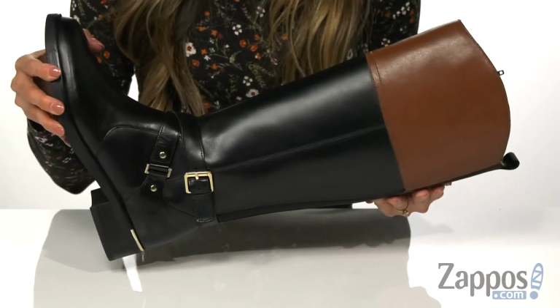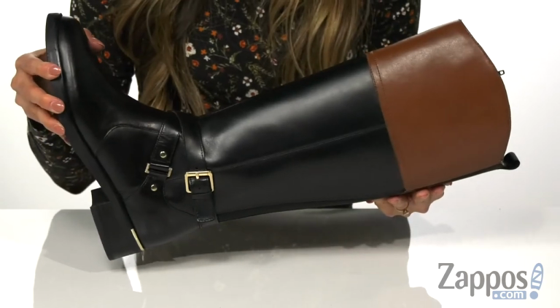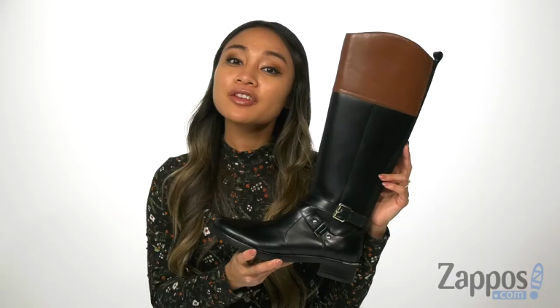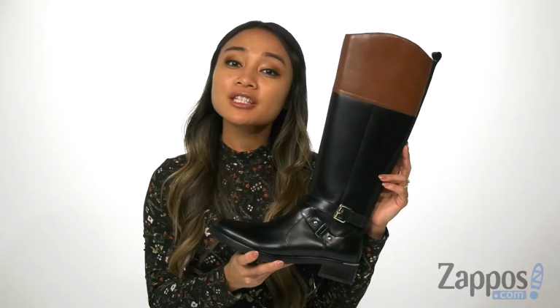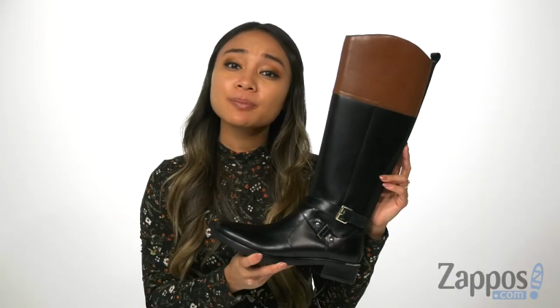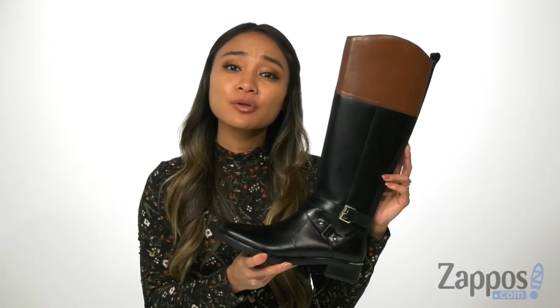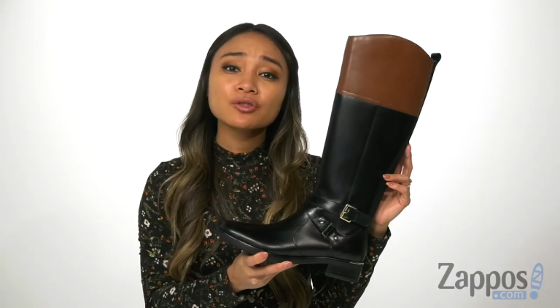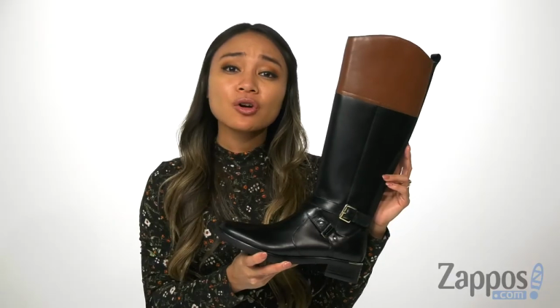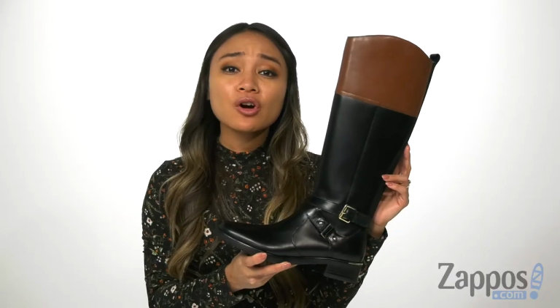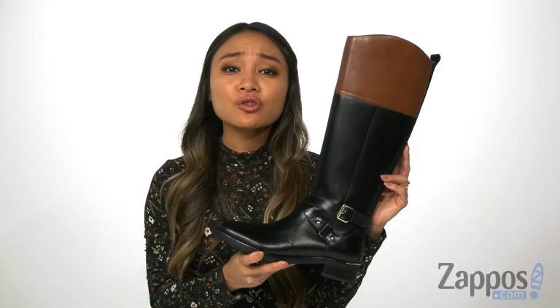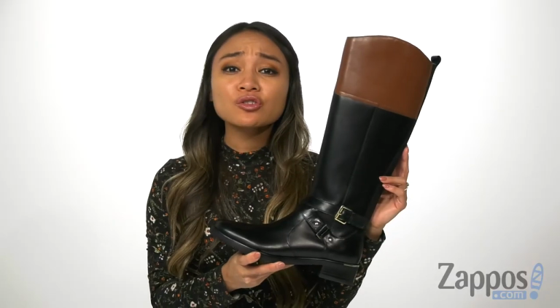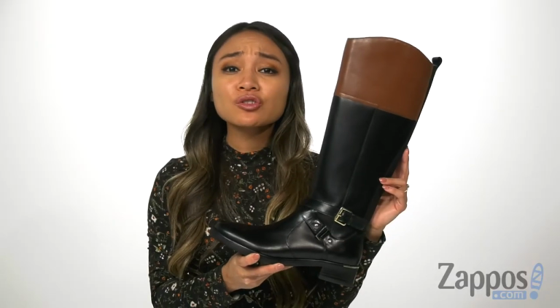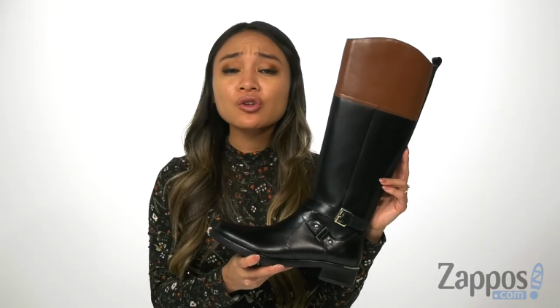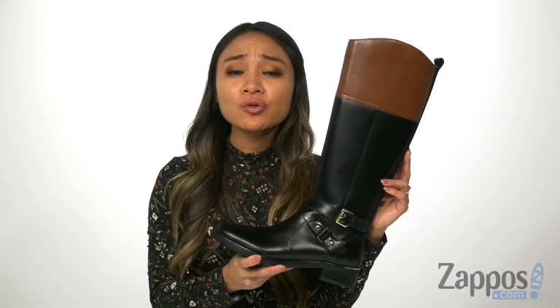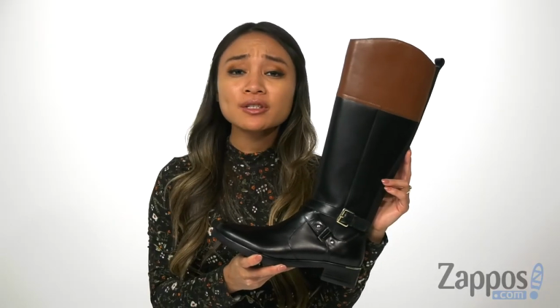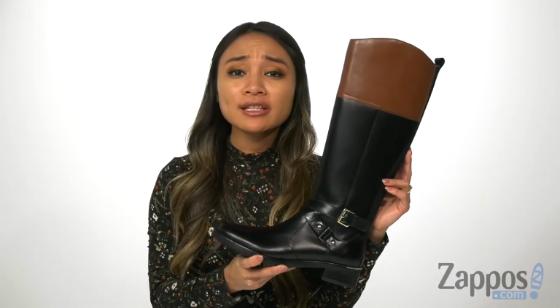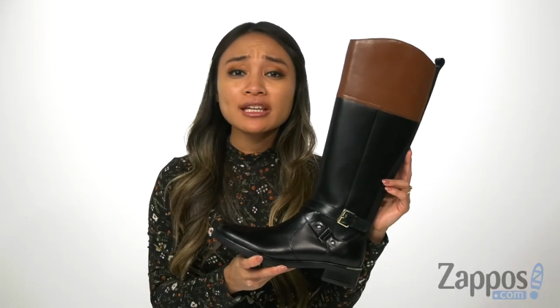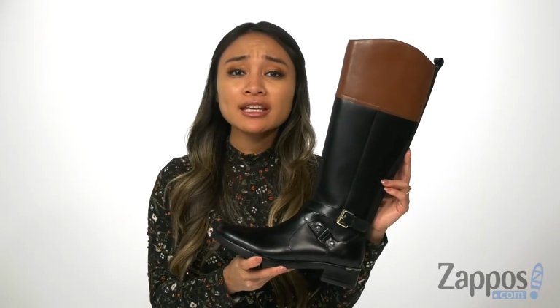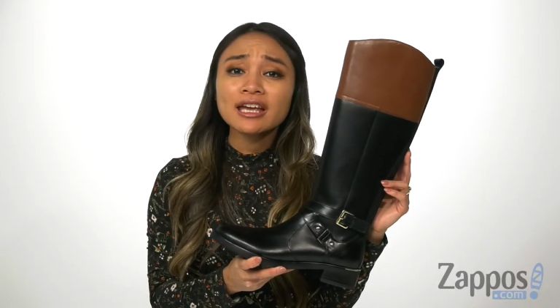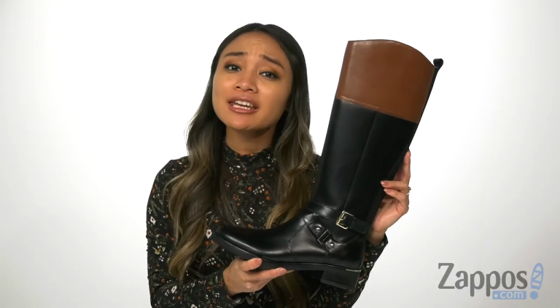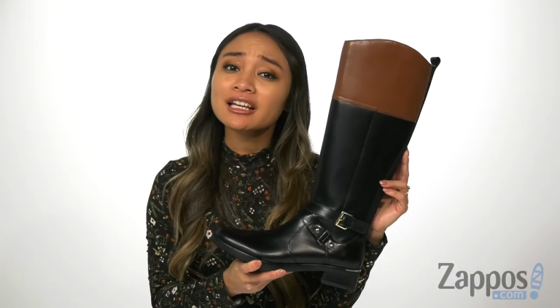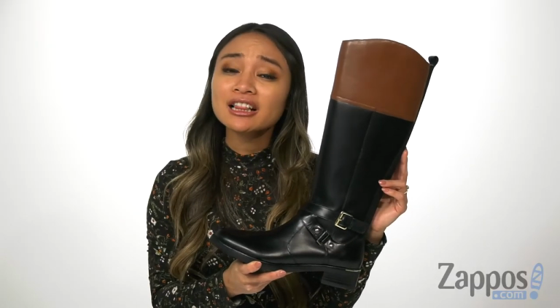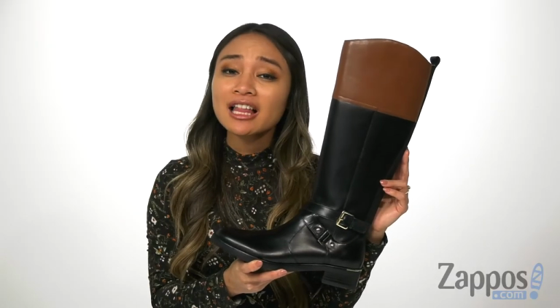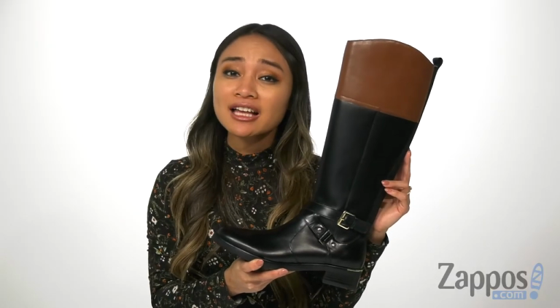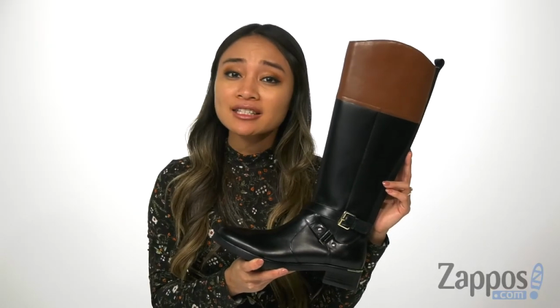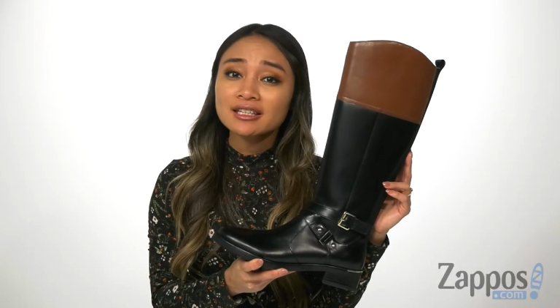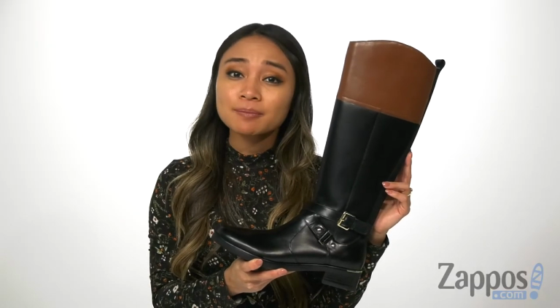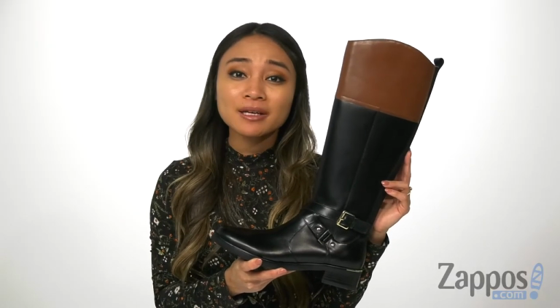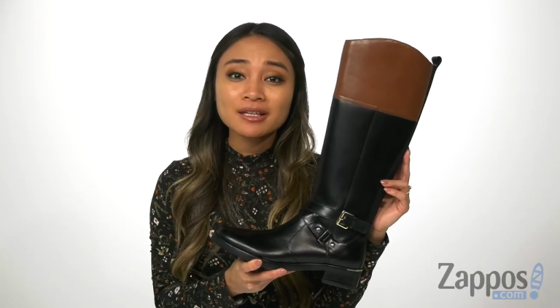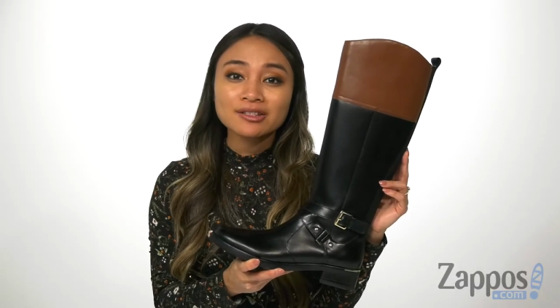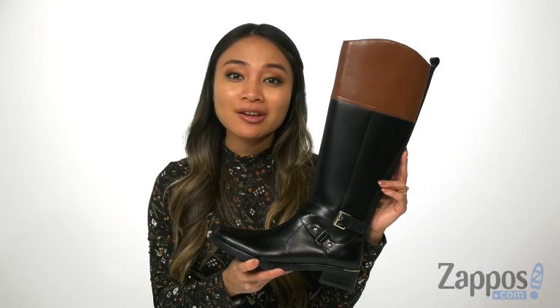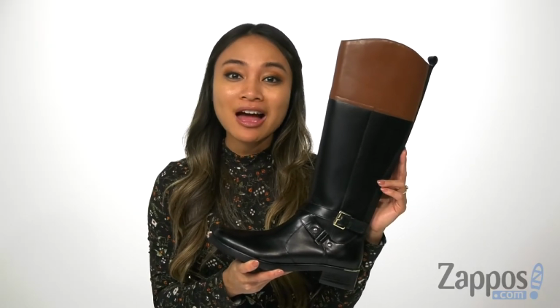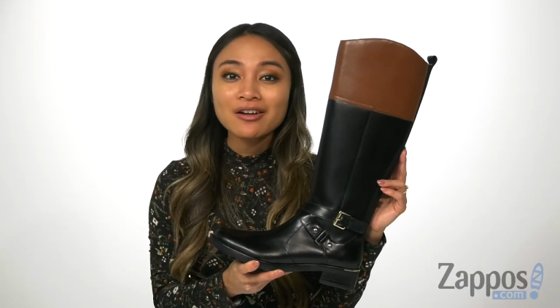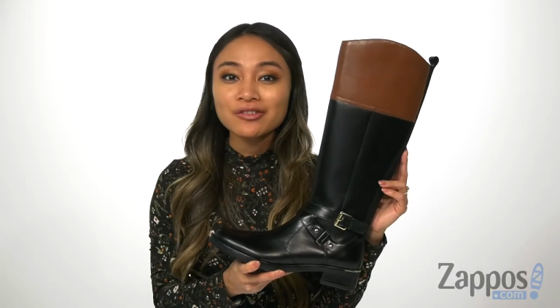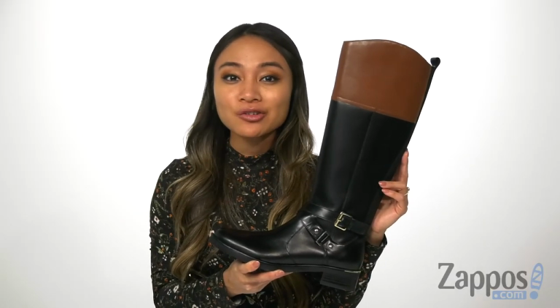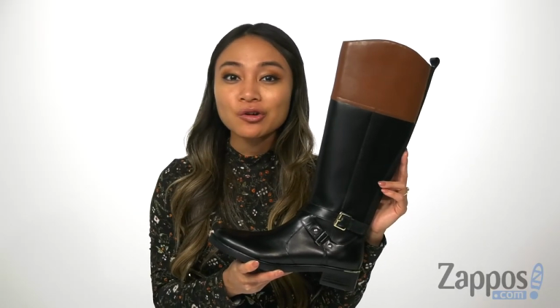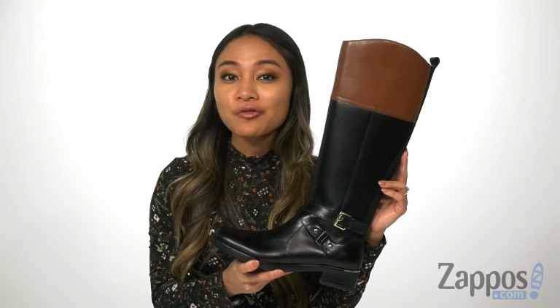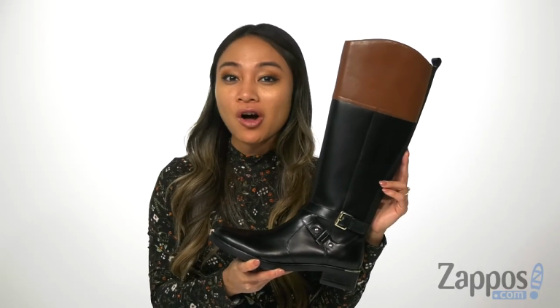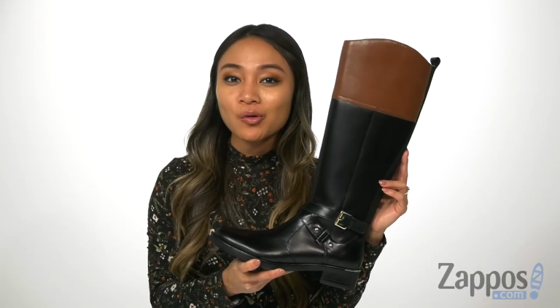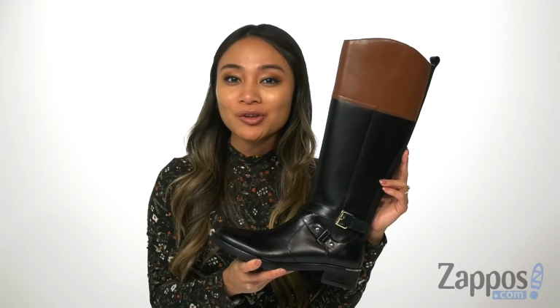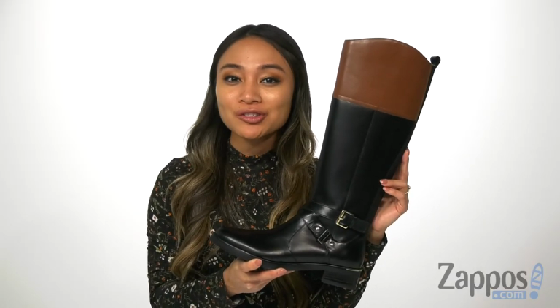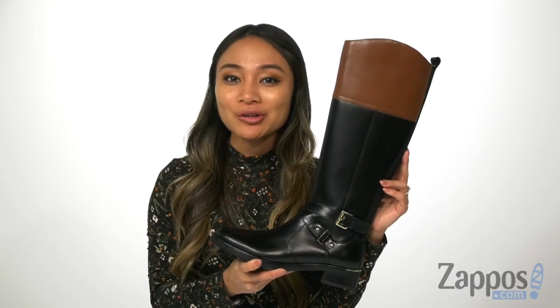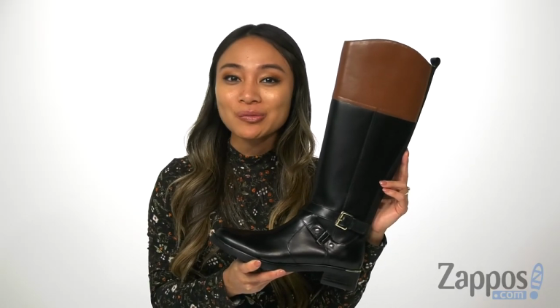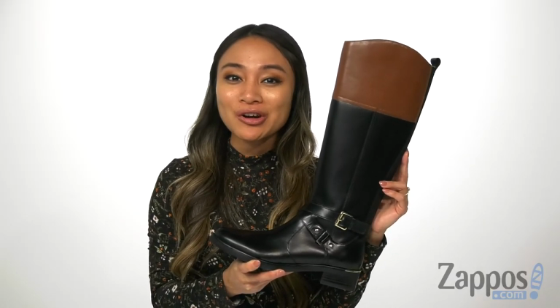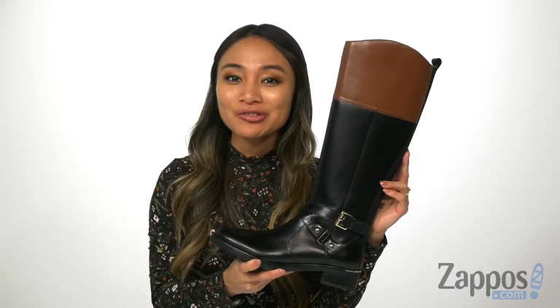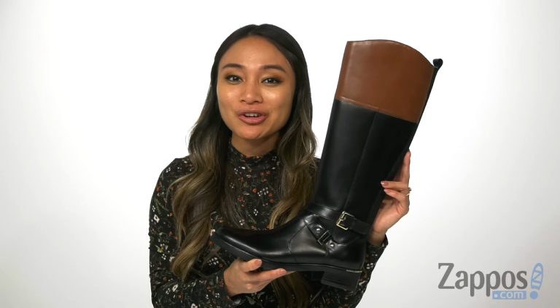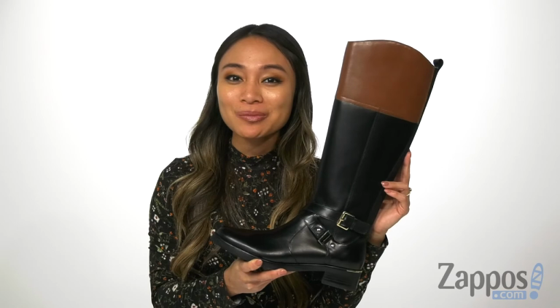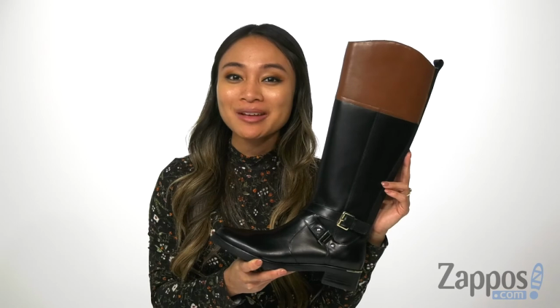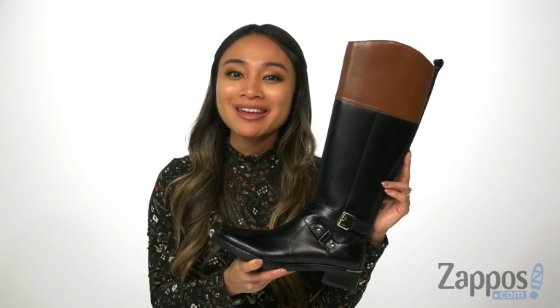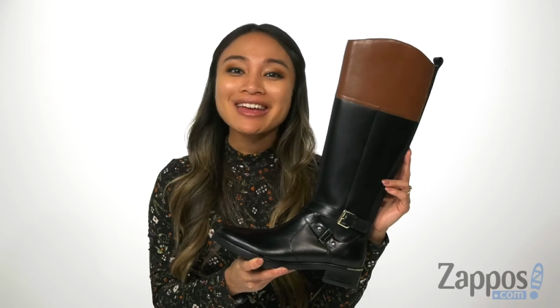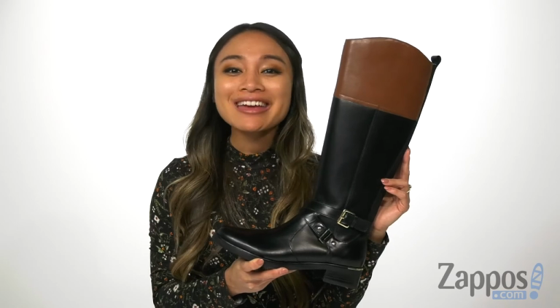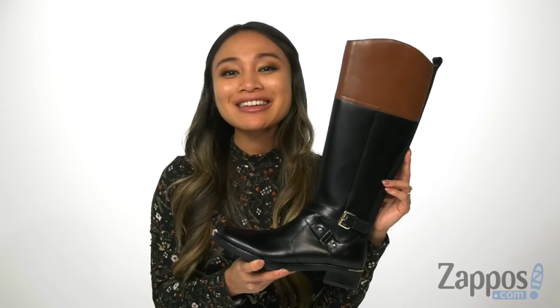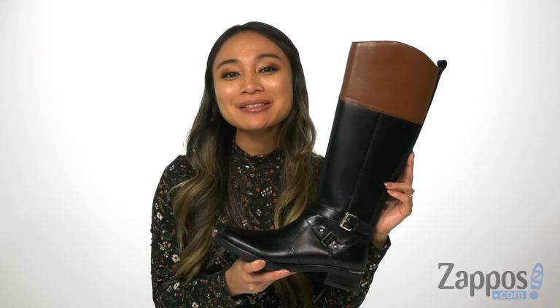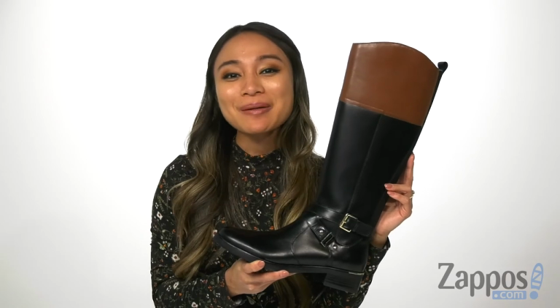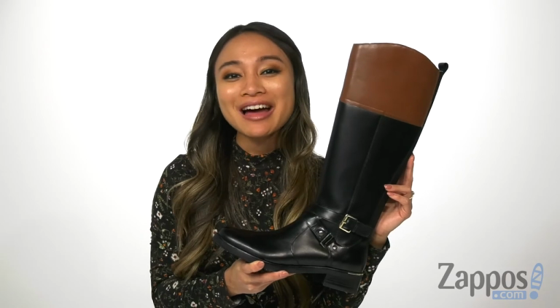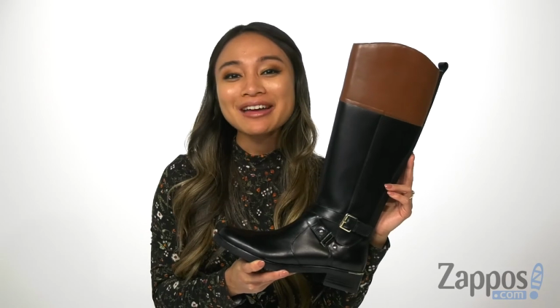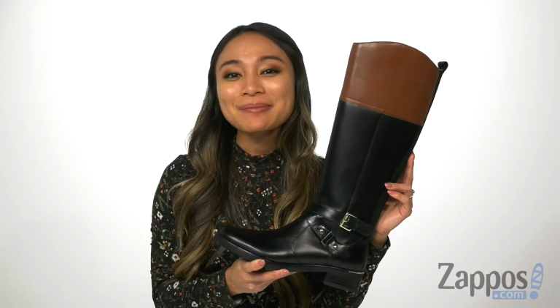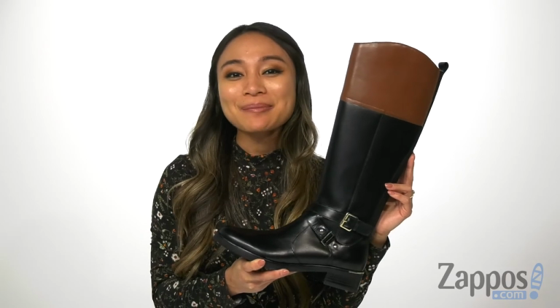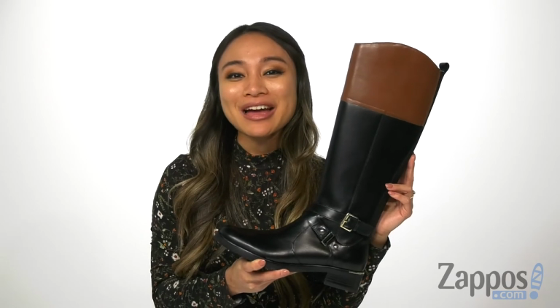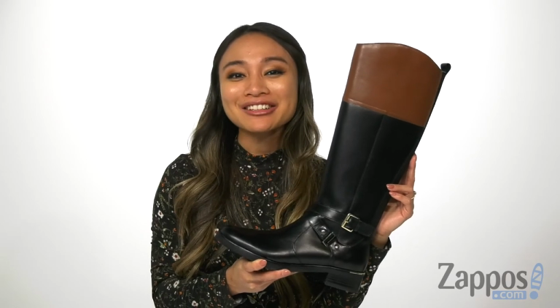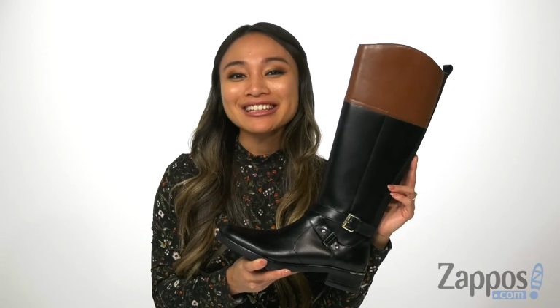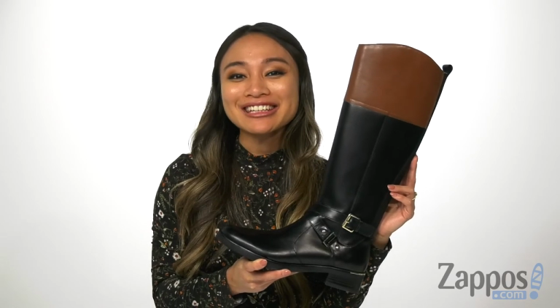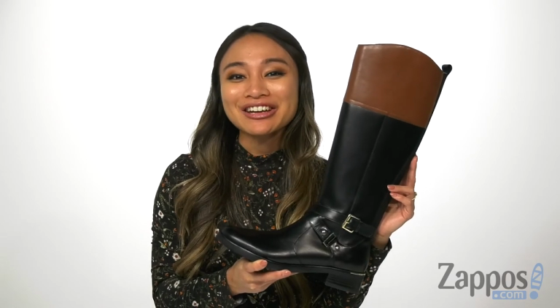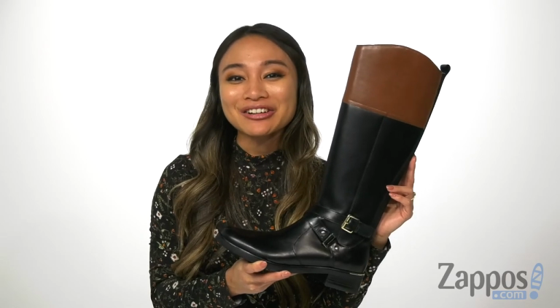These boots are so sleek and a classic piece to have in your fall/winter wardrobe, and it's by Bandolino.